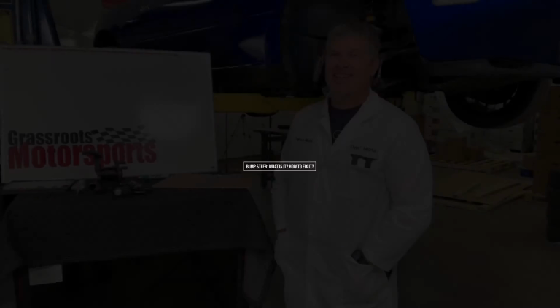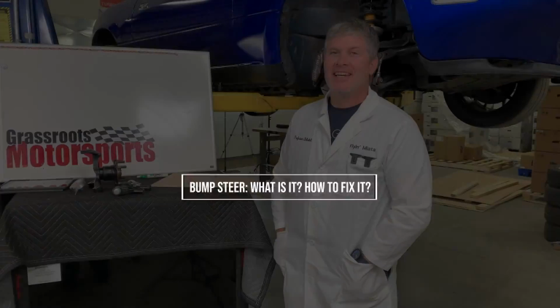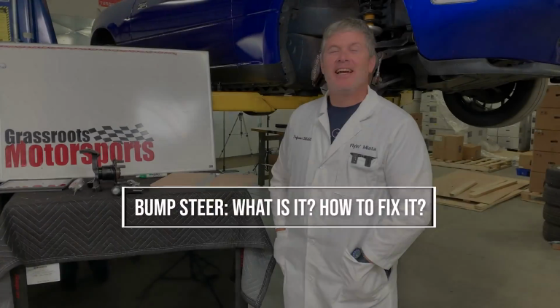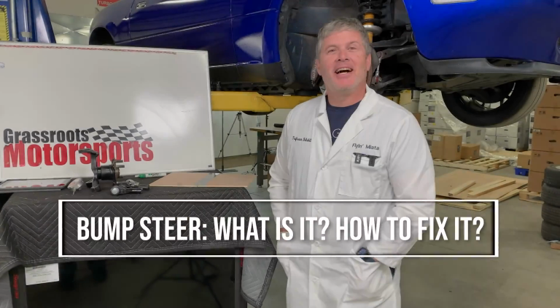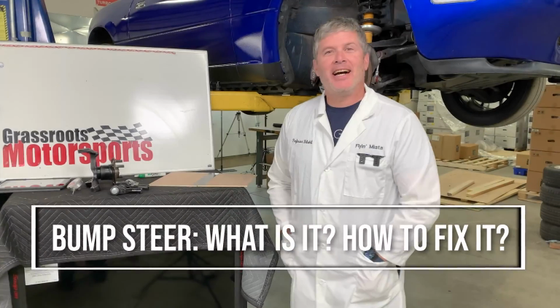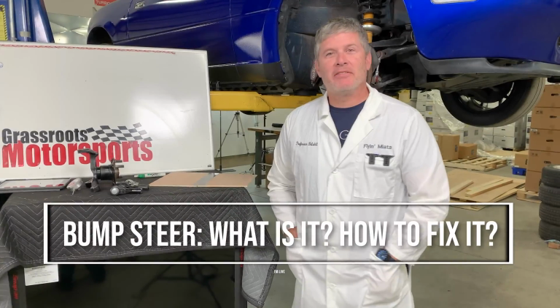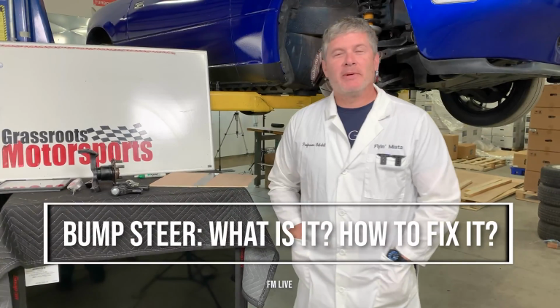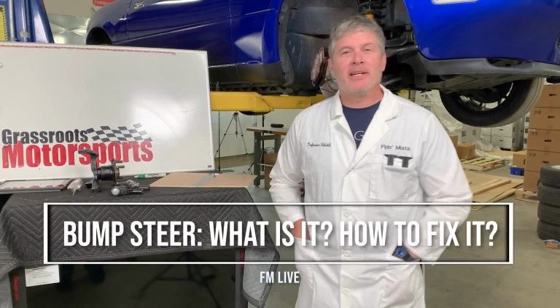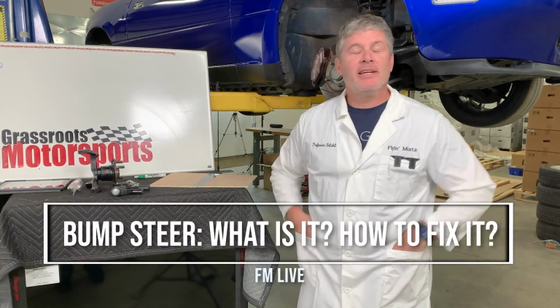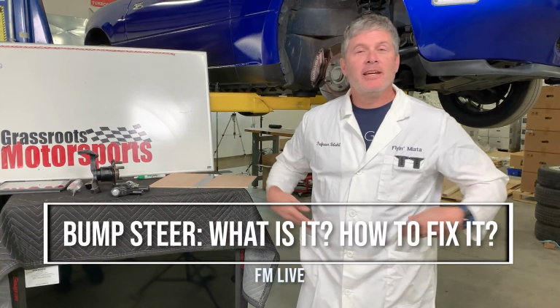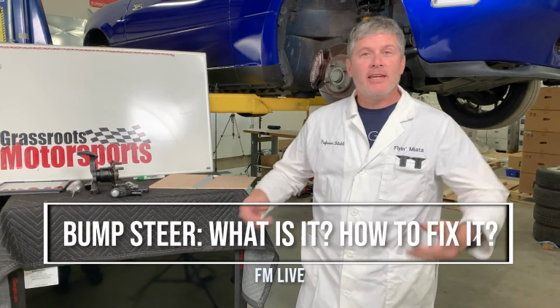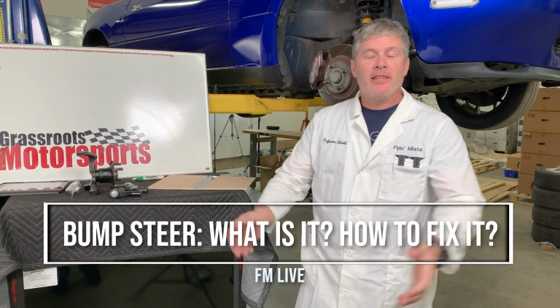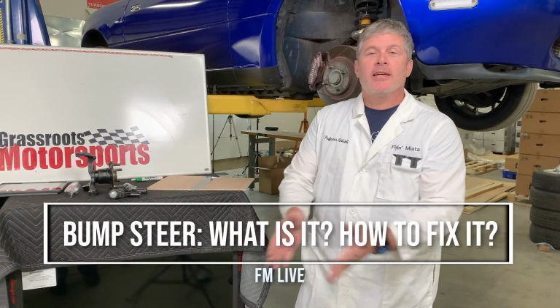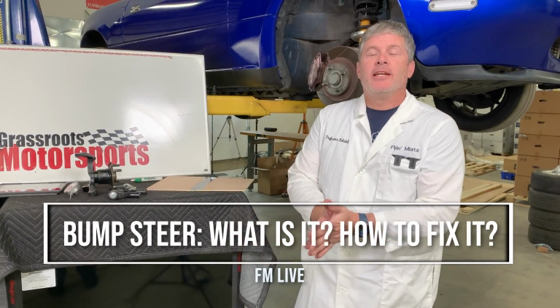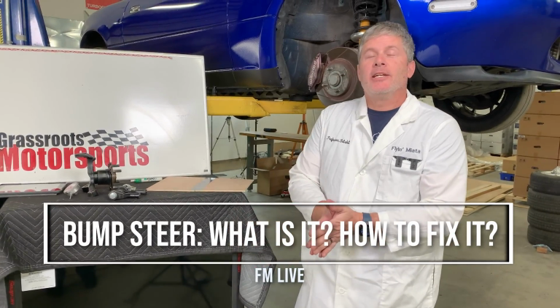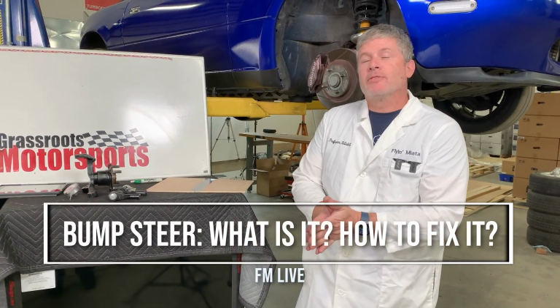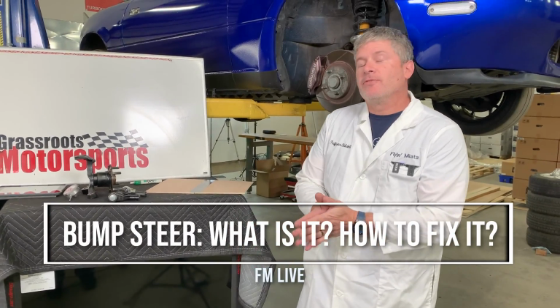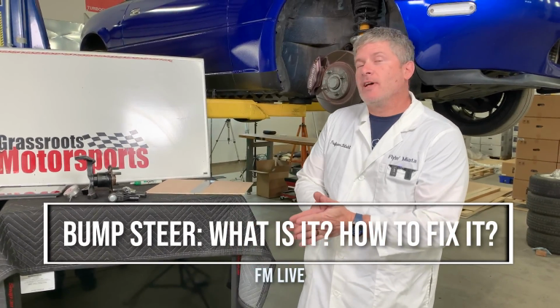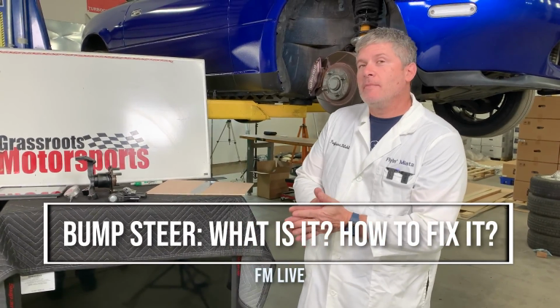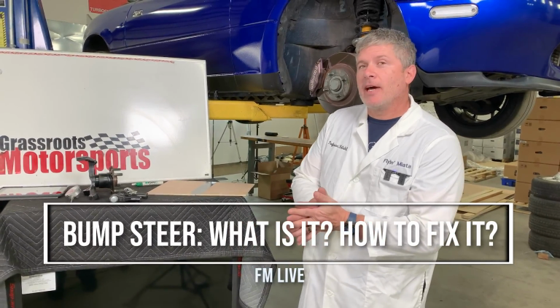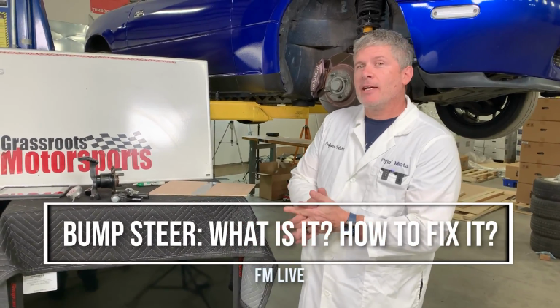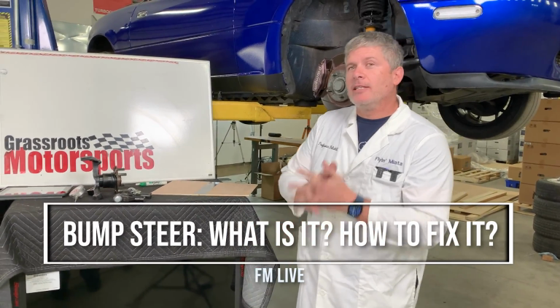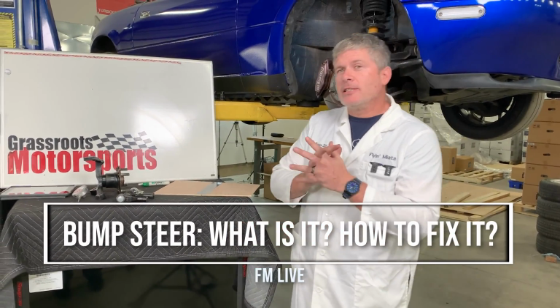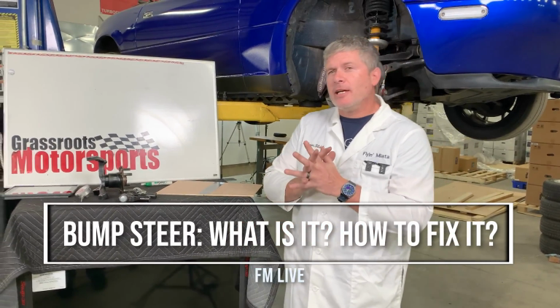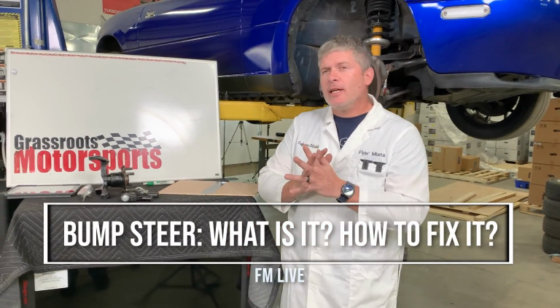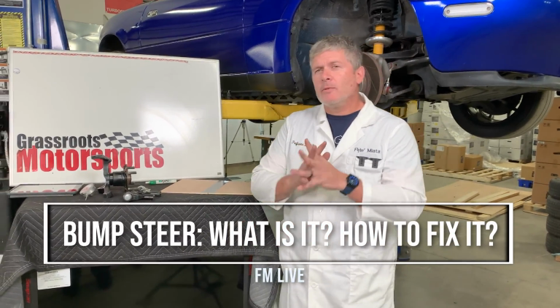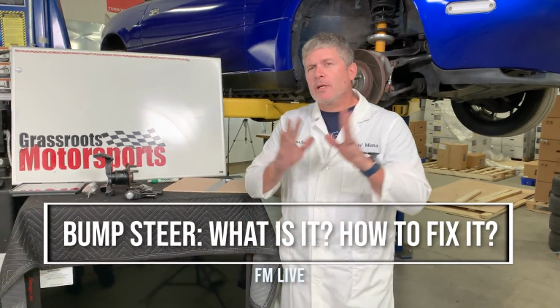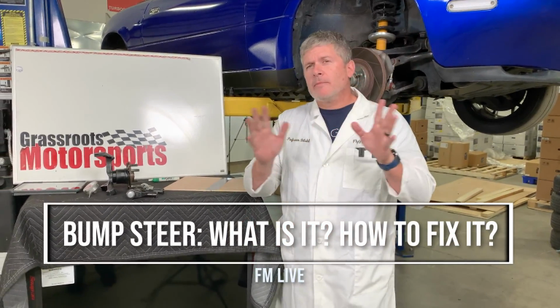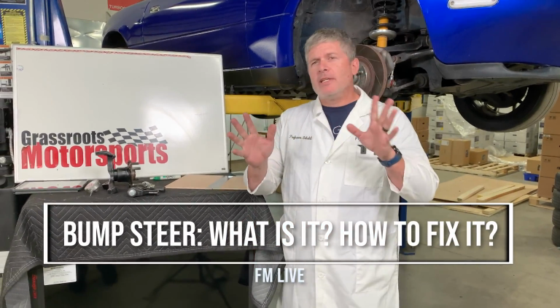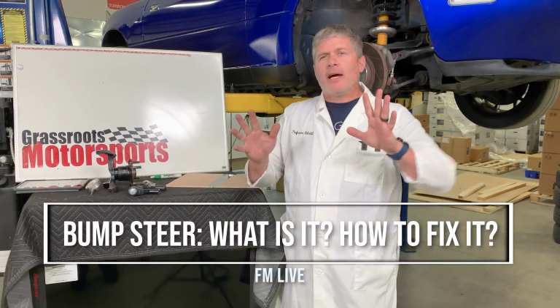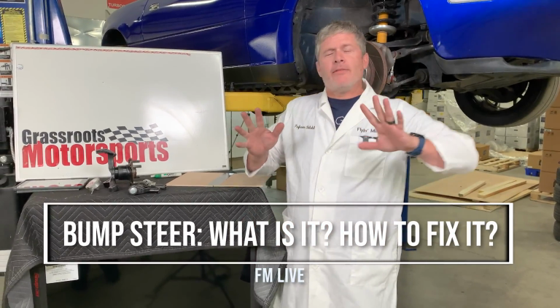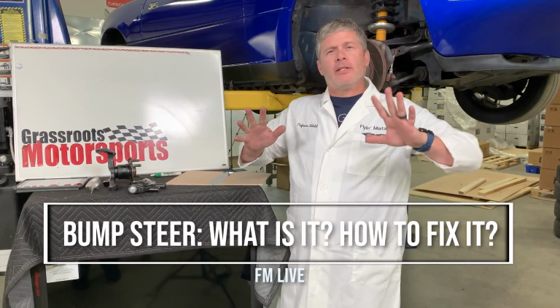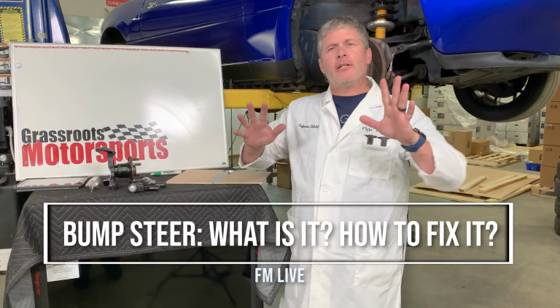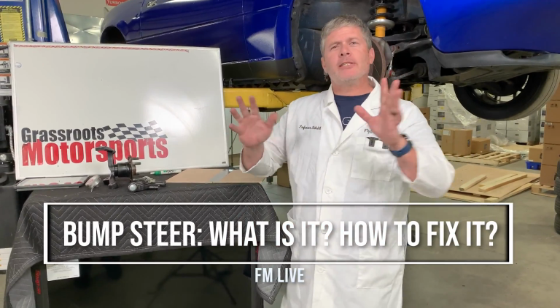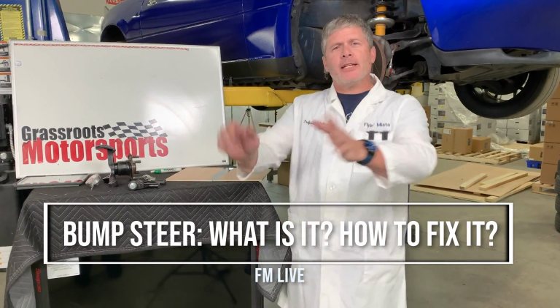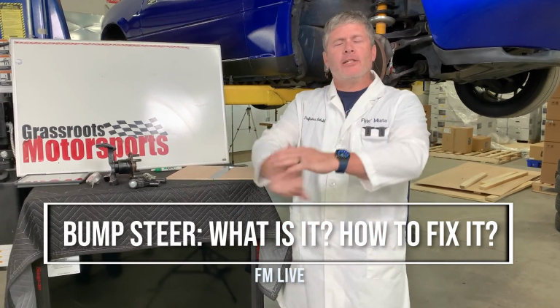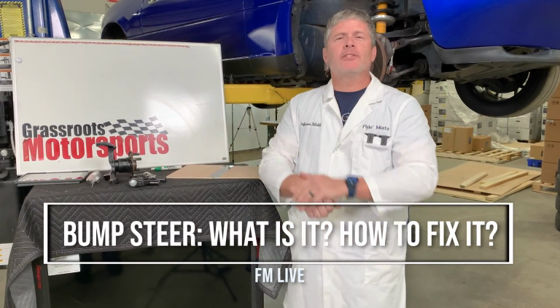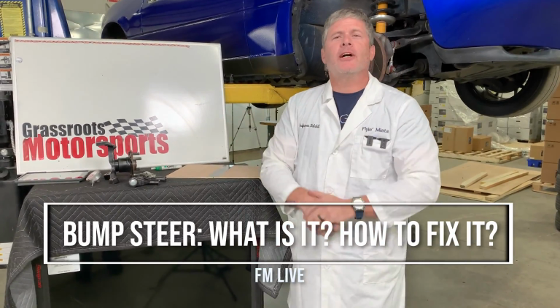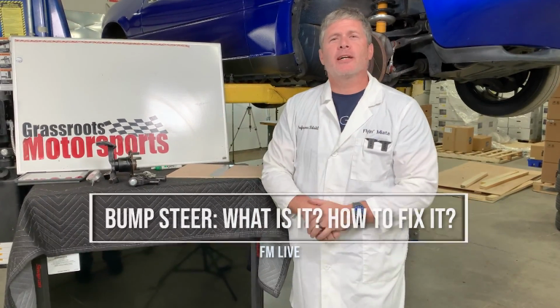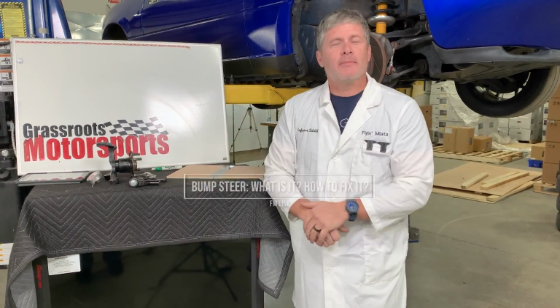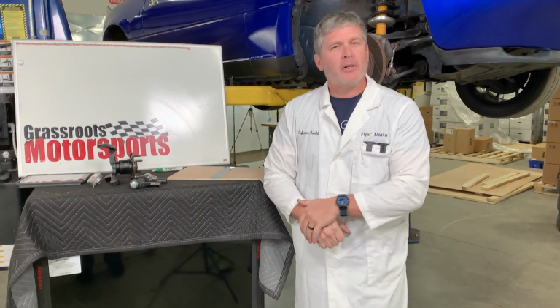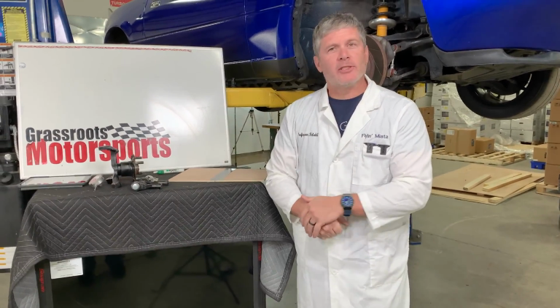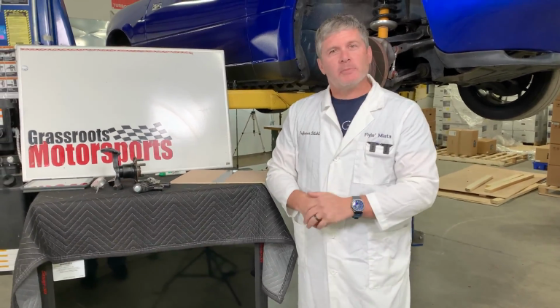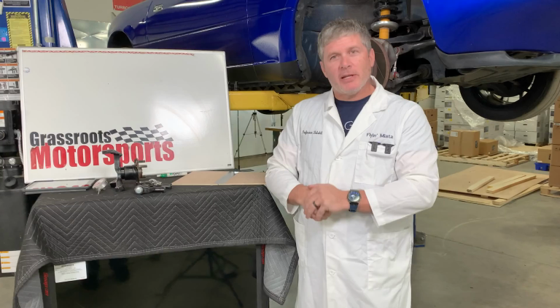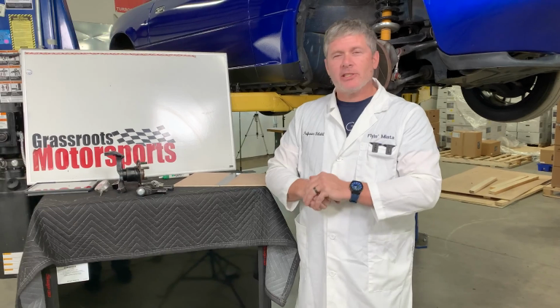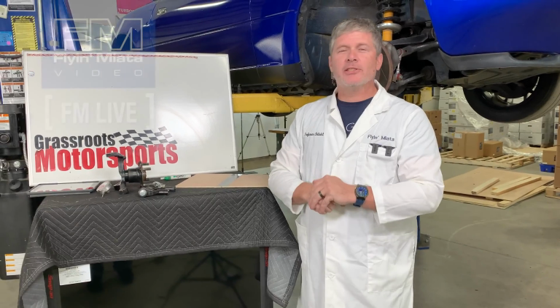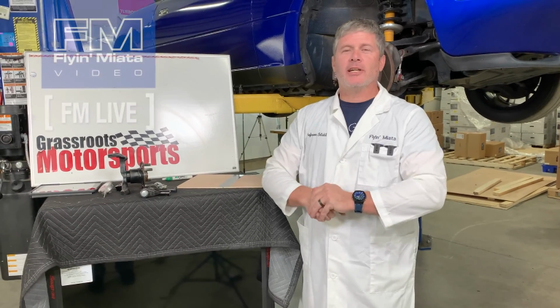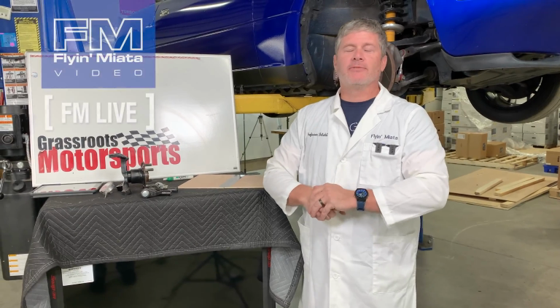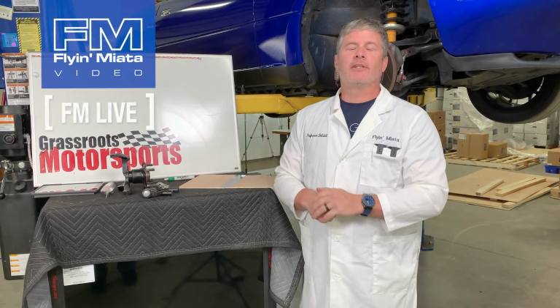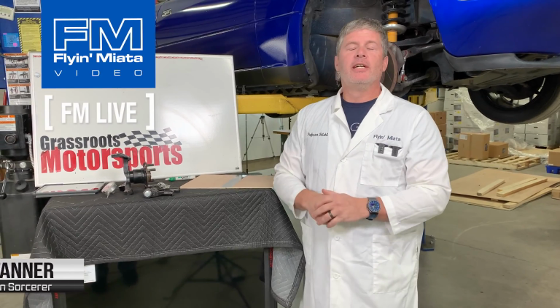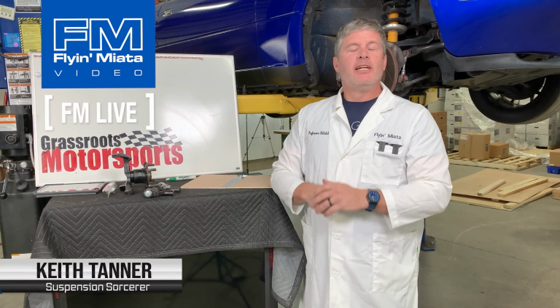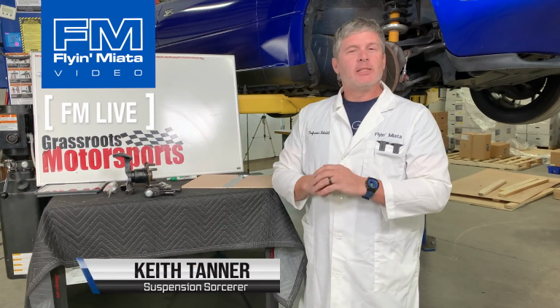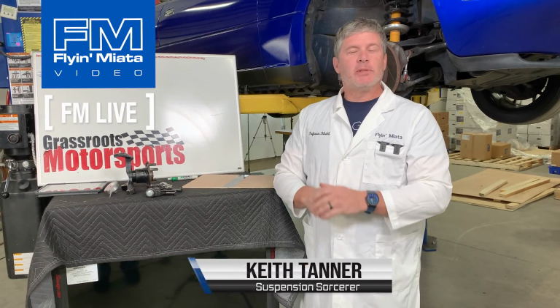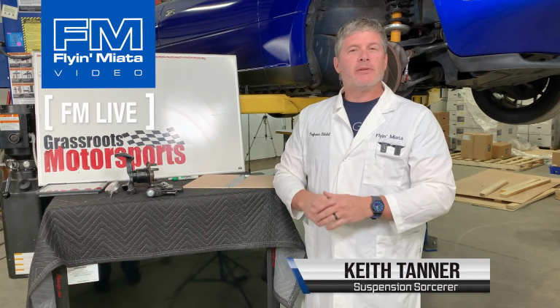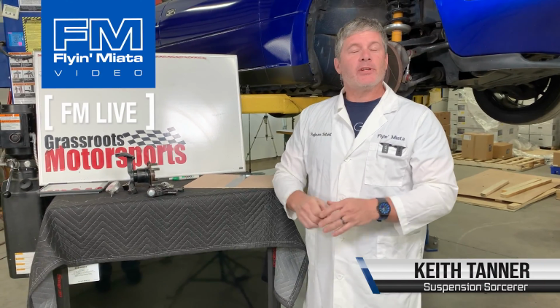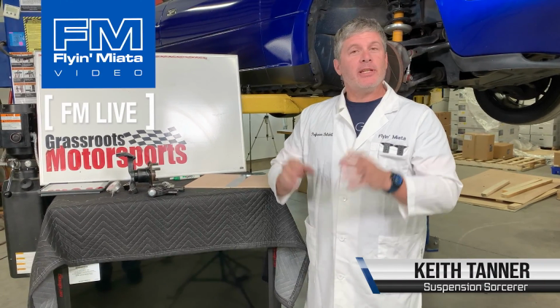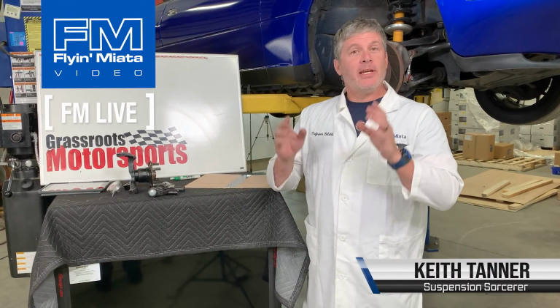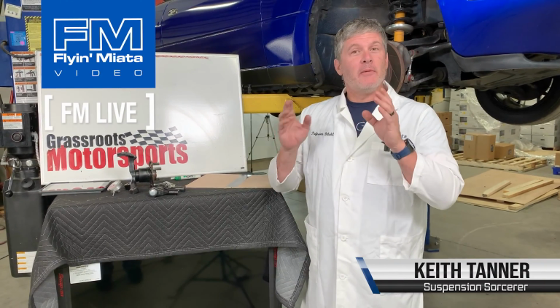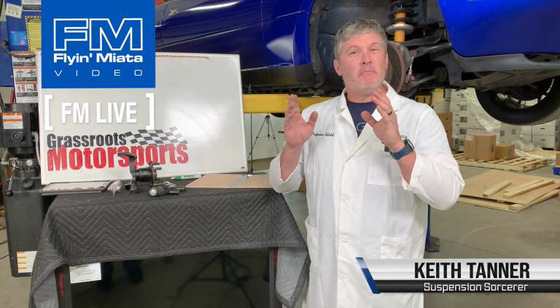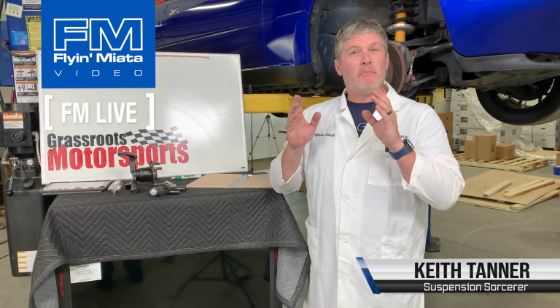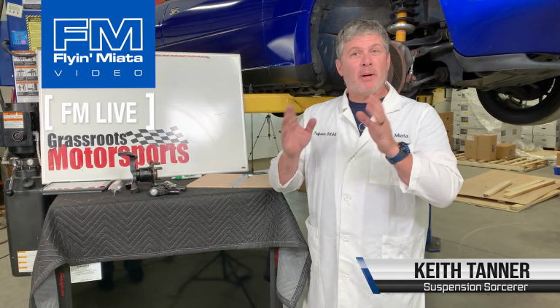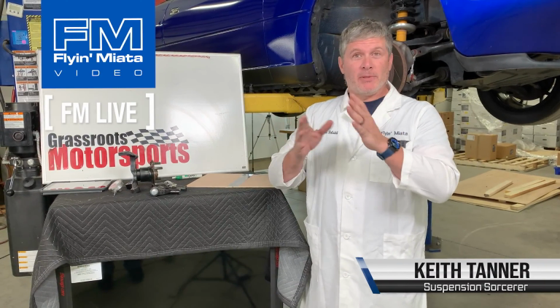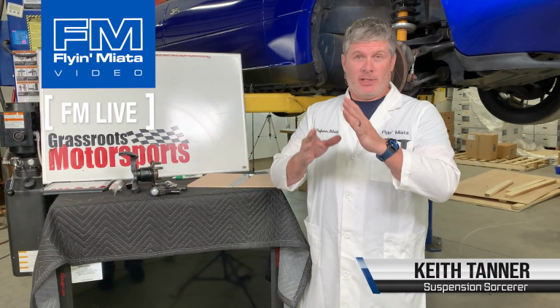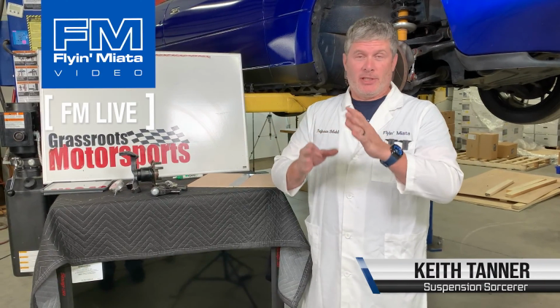Hi everybody, Keith Tanner here from Fly Miata, and today we're going to be having a little technical talk about suspension stuff, specifically bump steer.